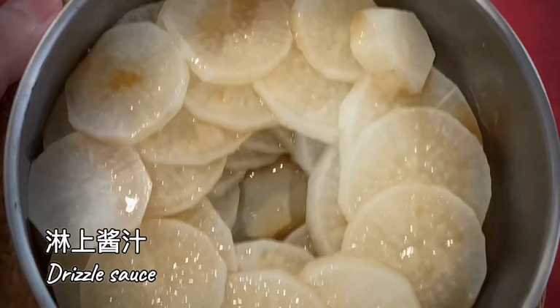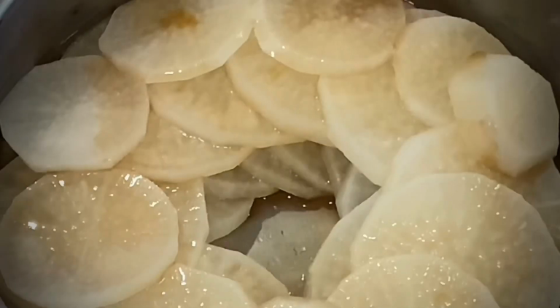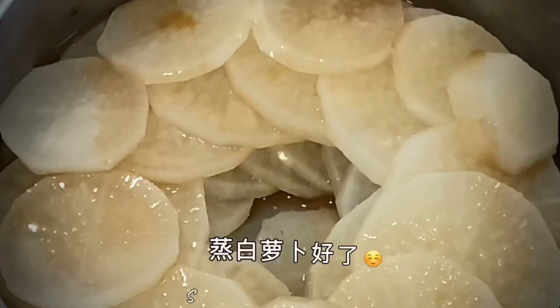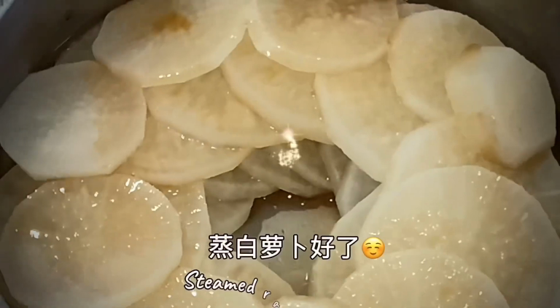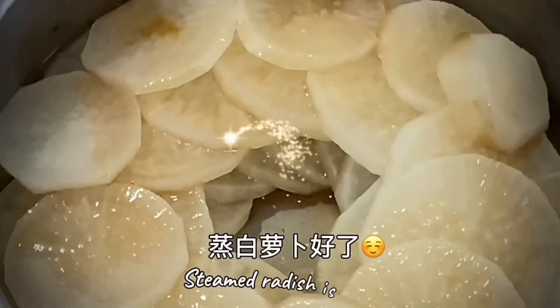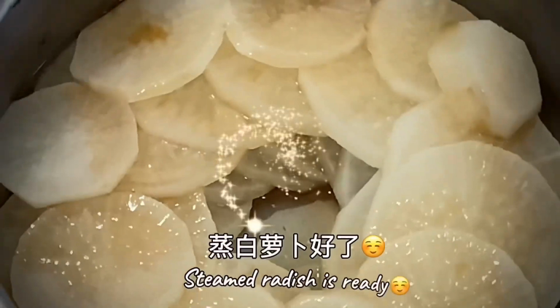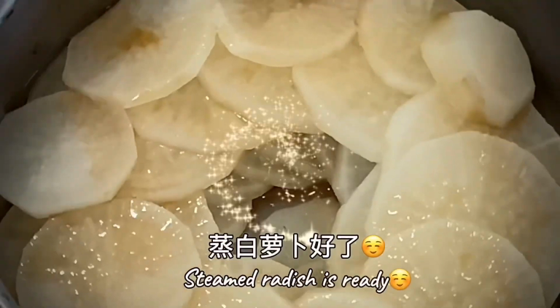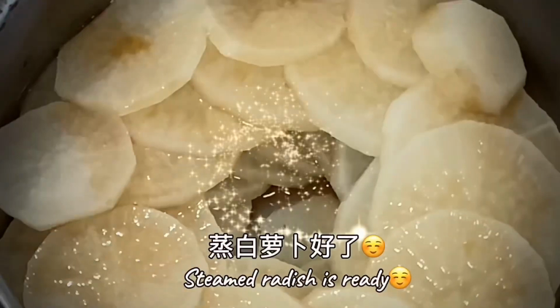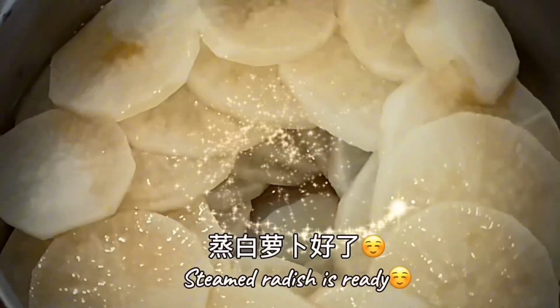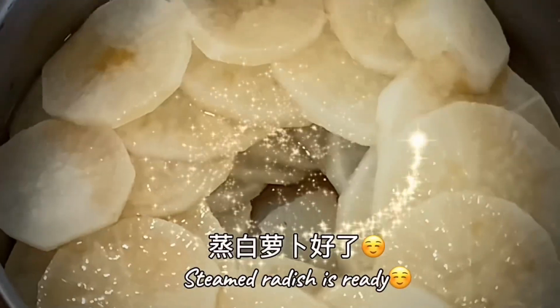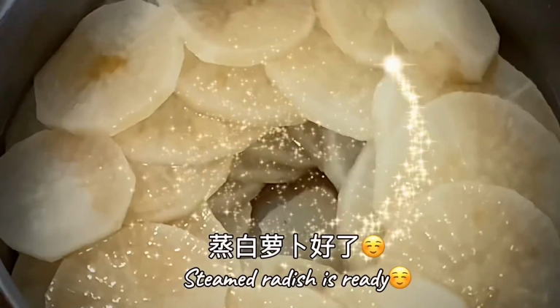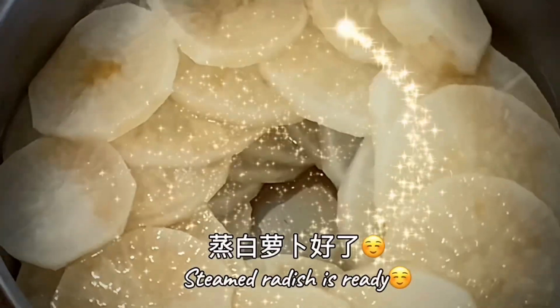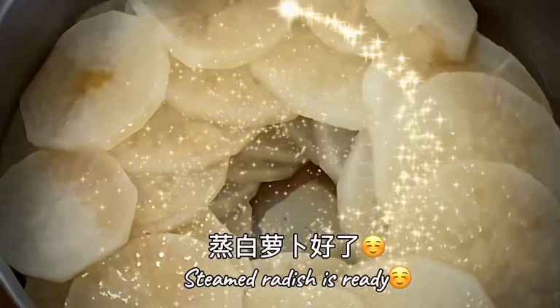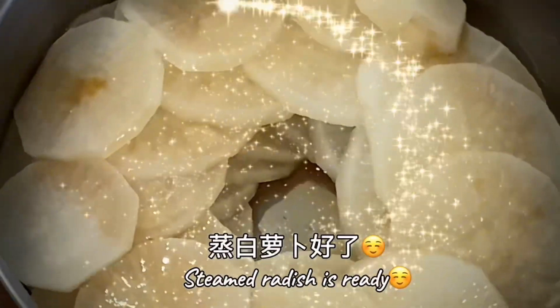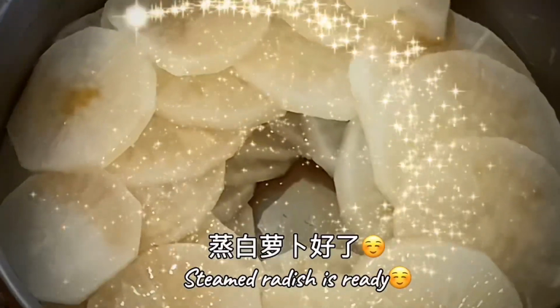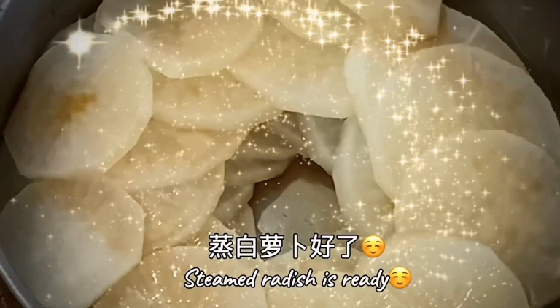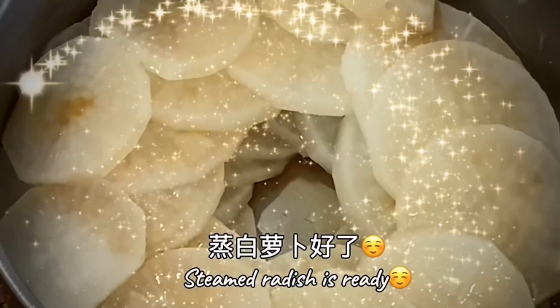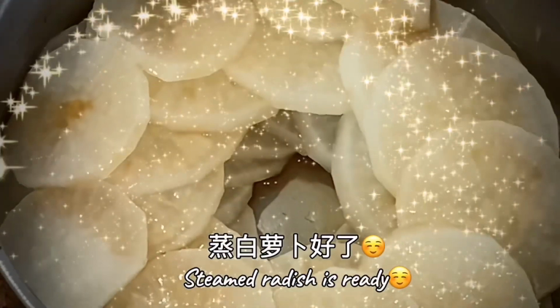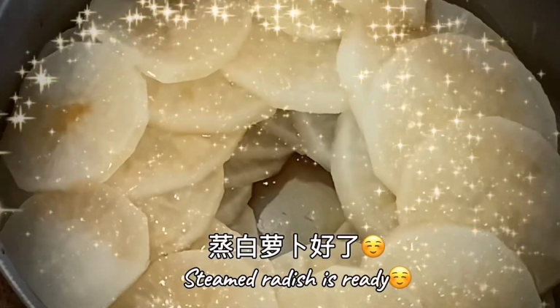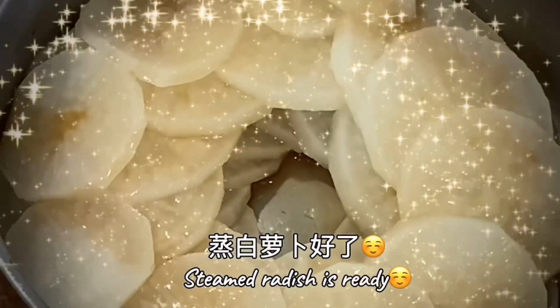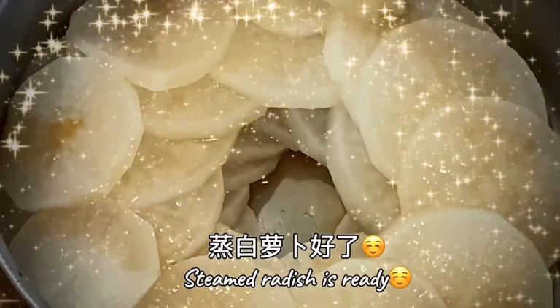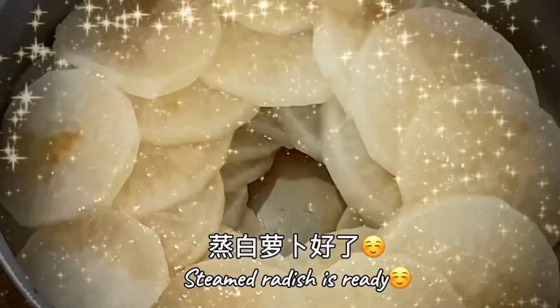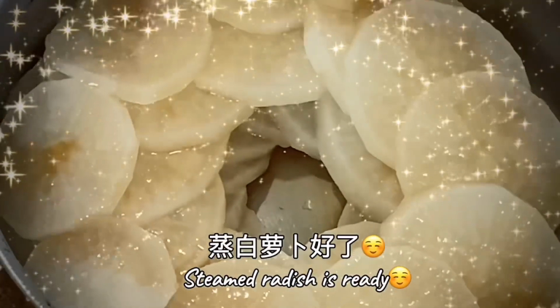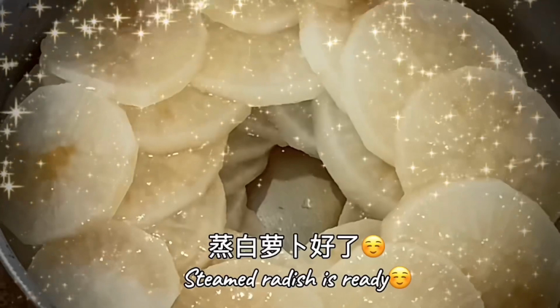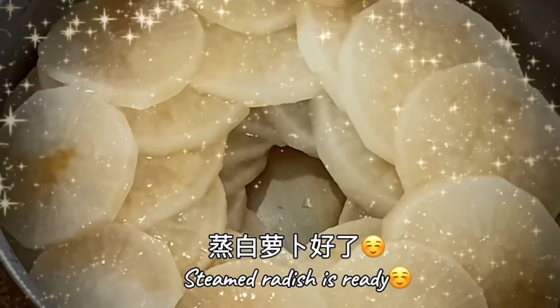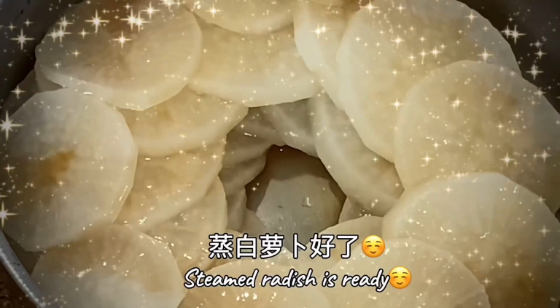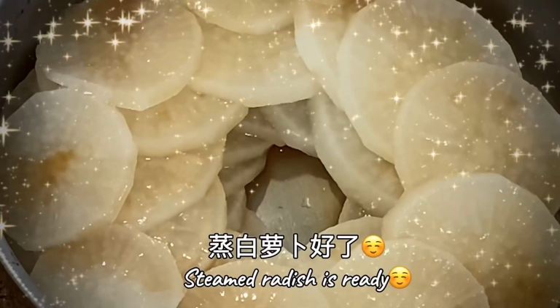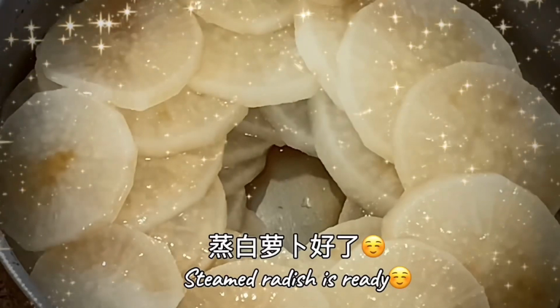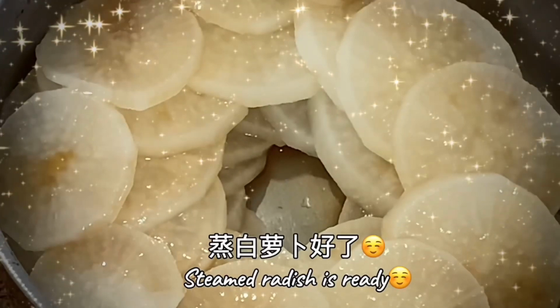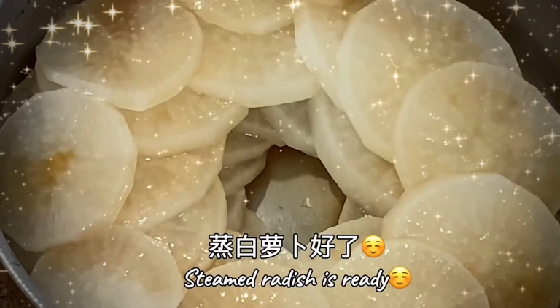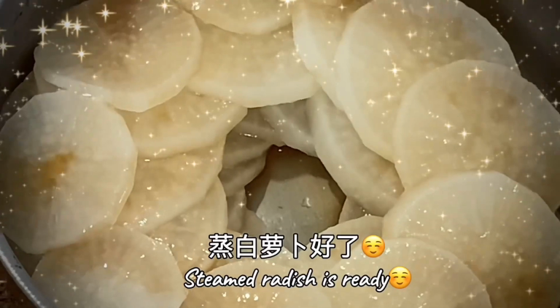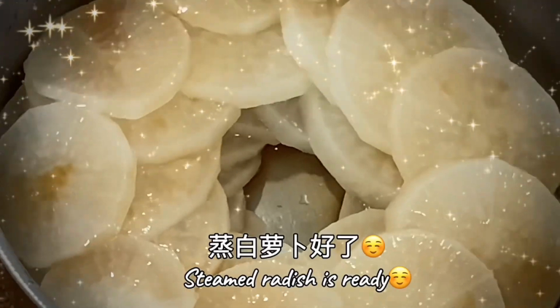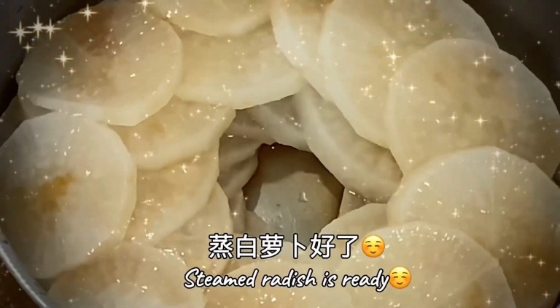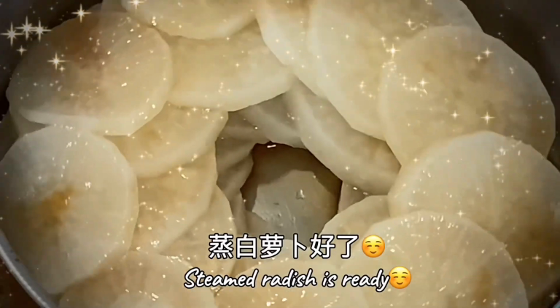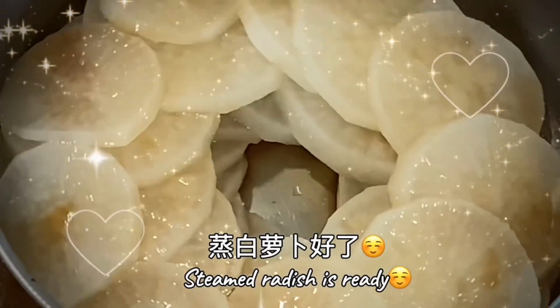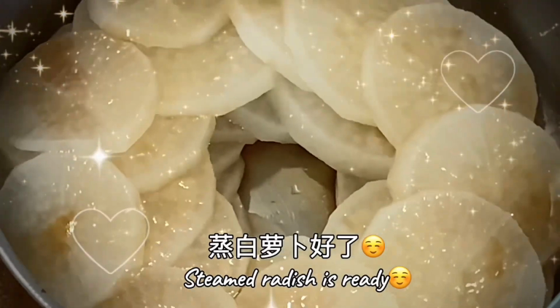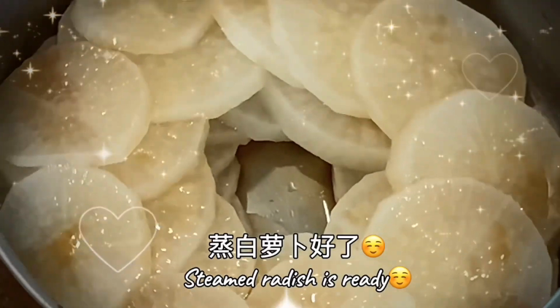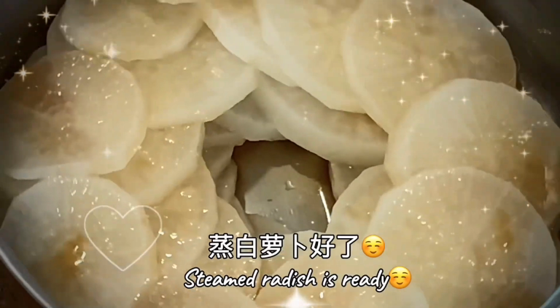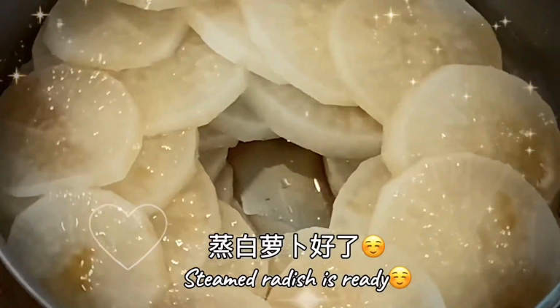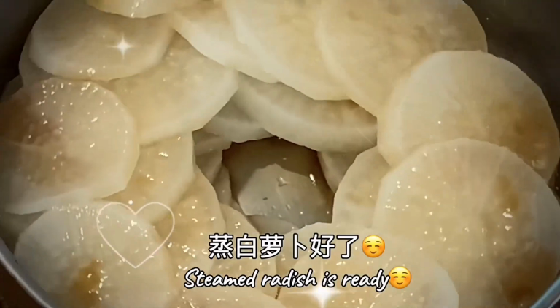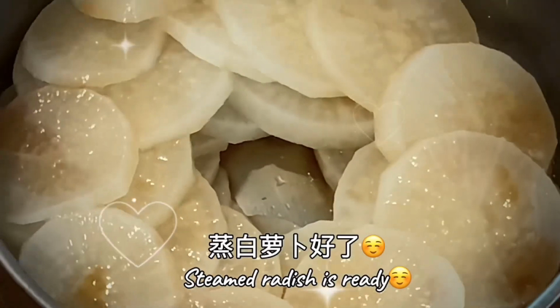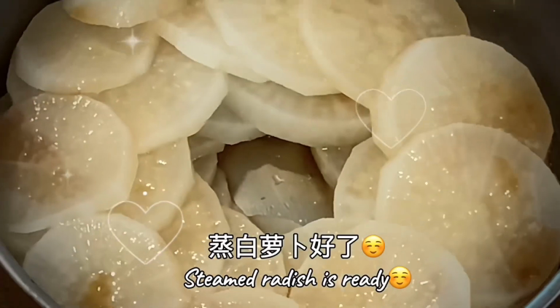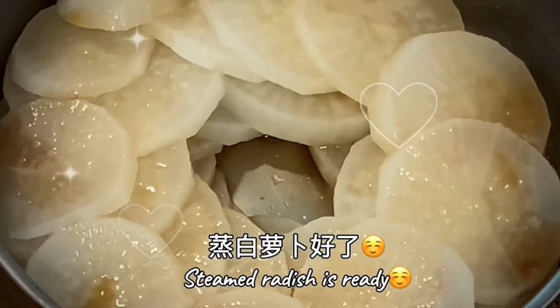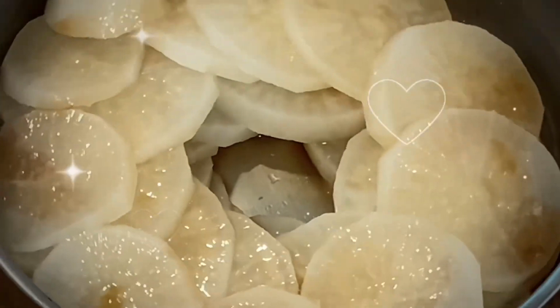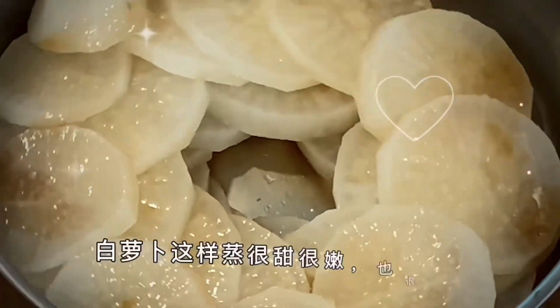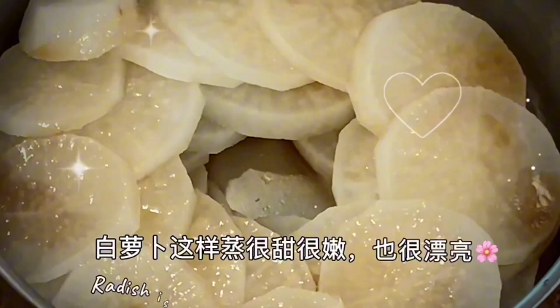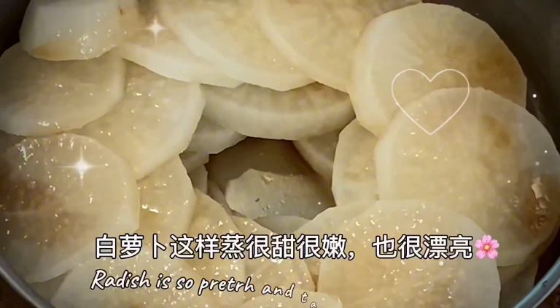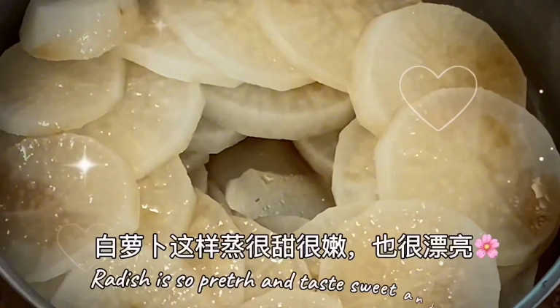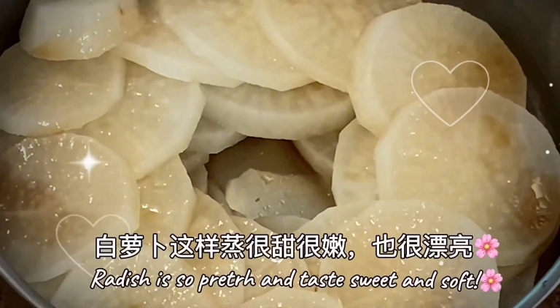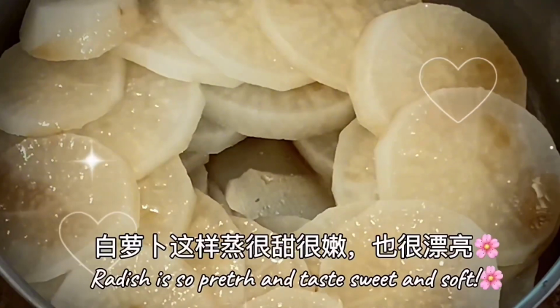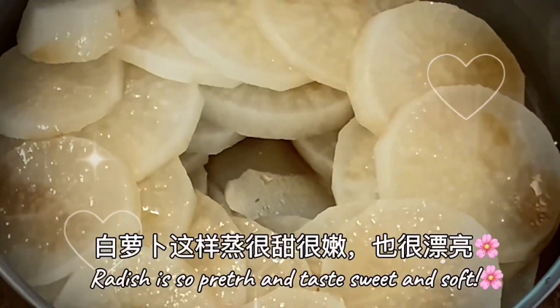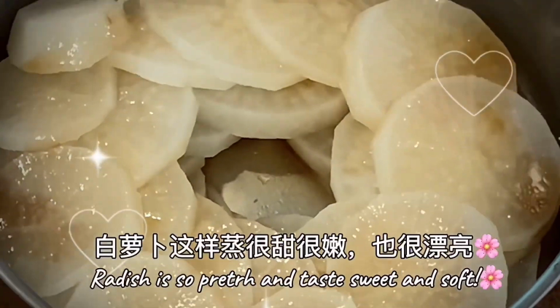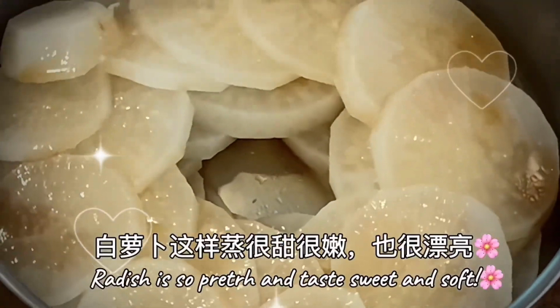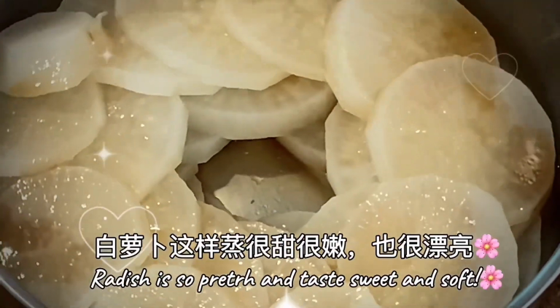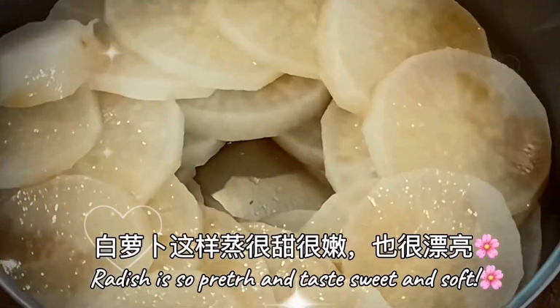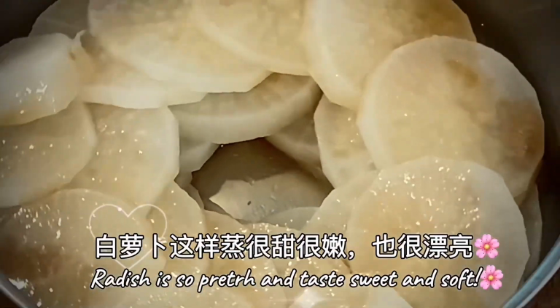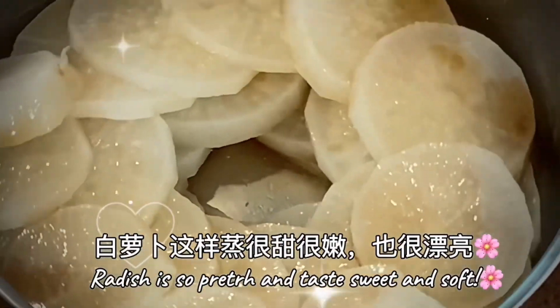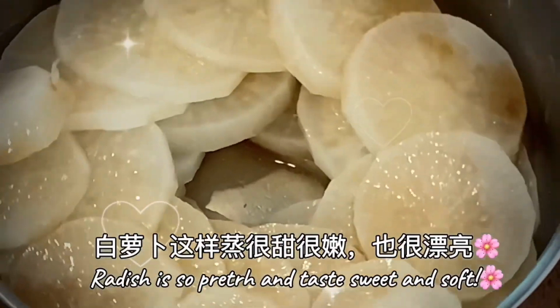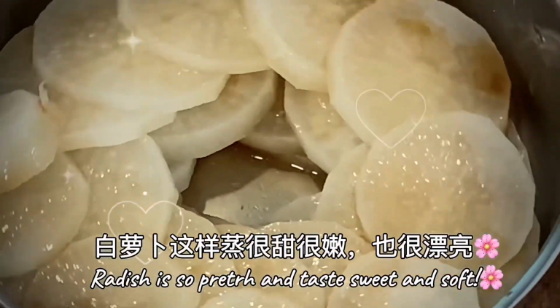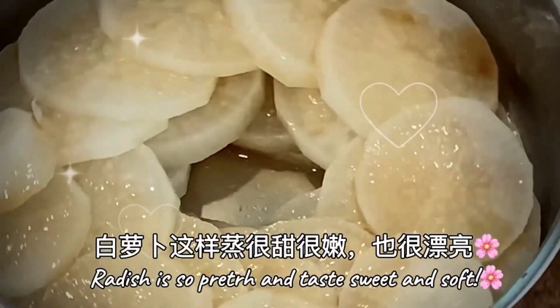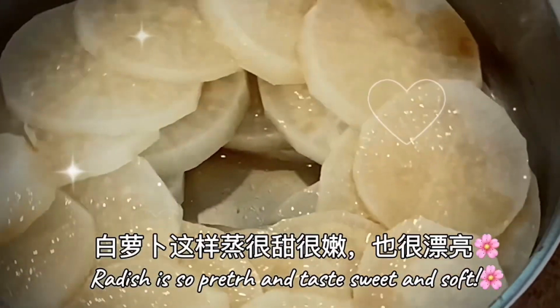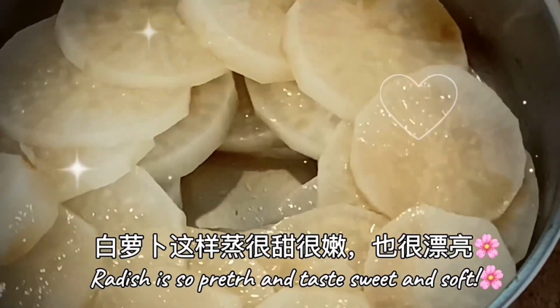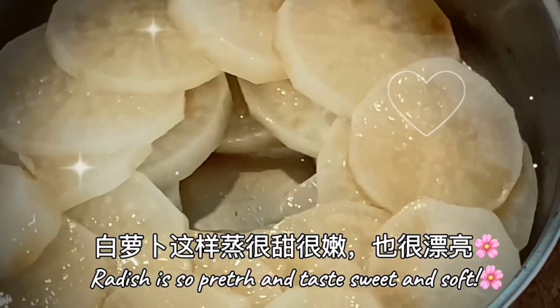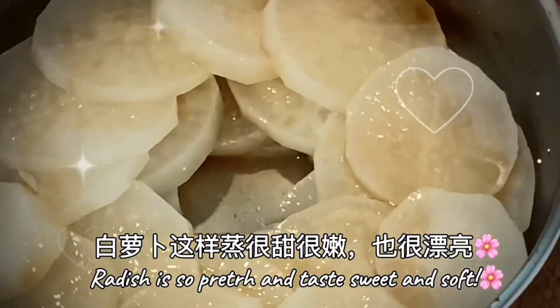Steamed radish is ready to serve. Radish tastes sweet and healthy. Good food option for diet control.